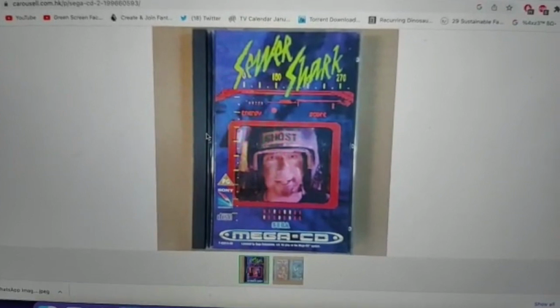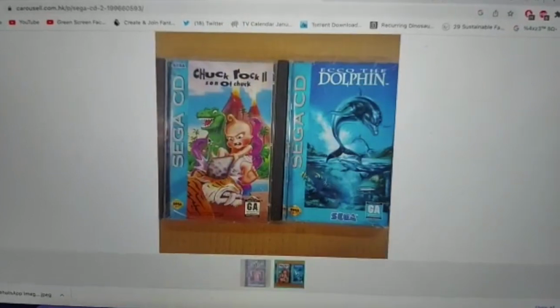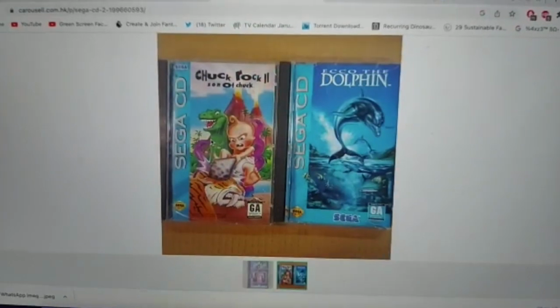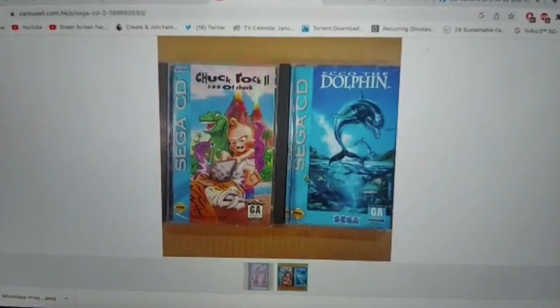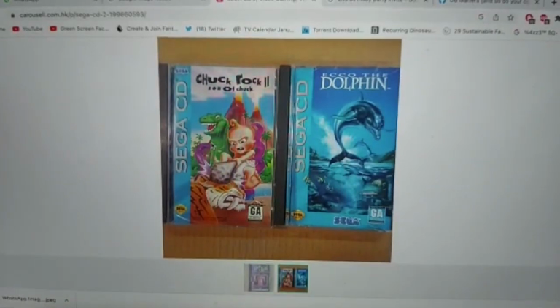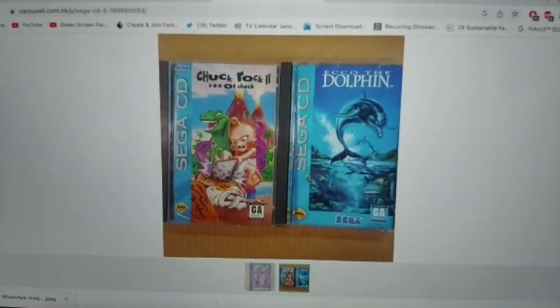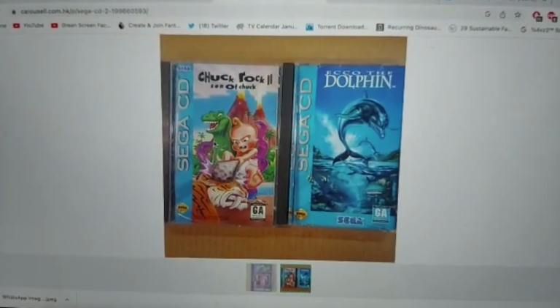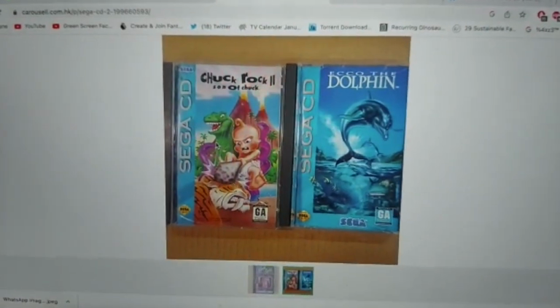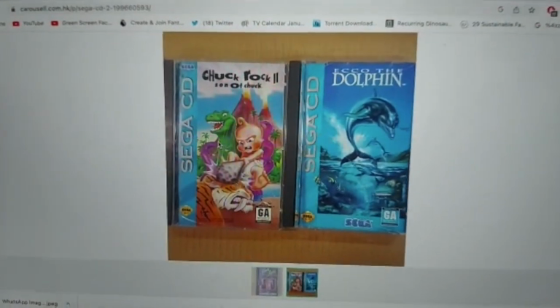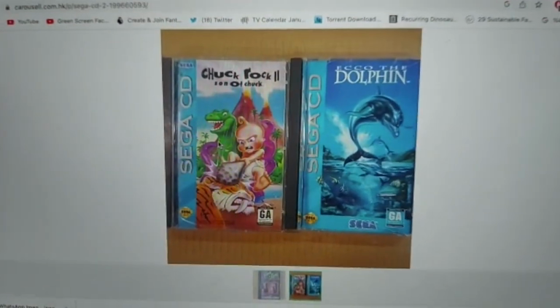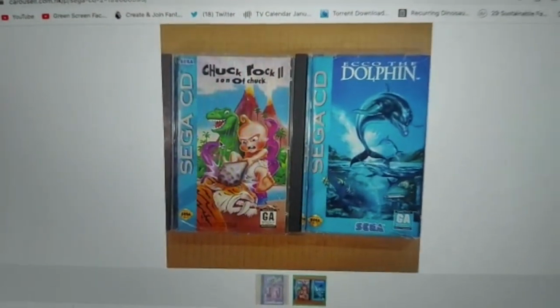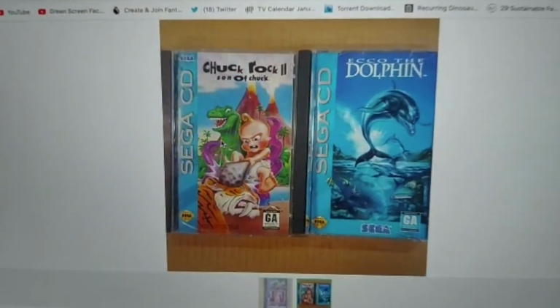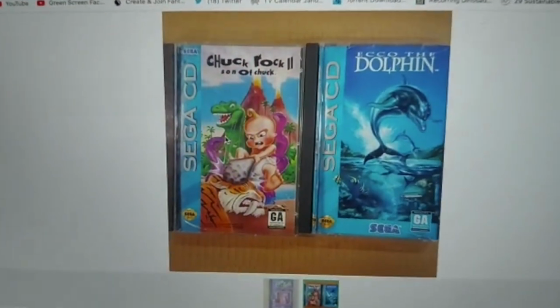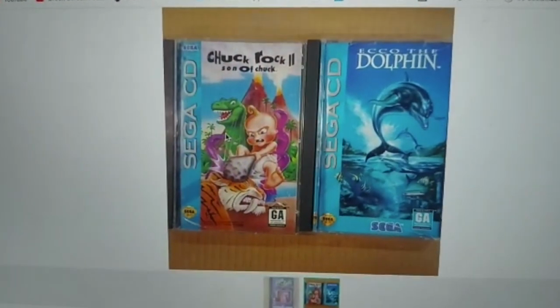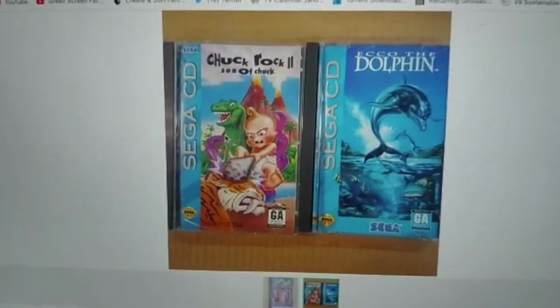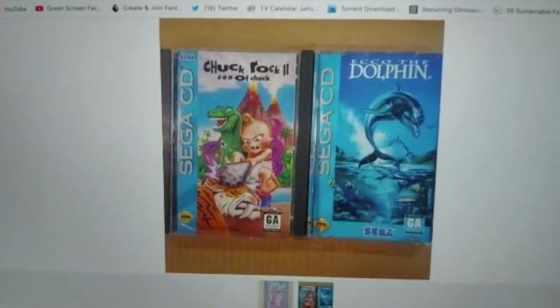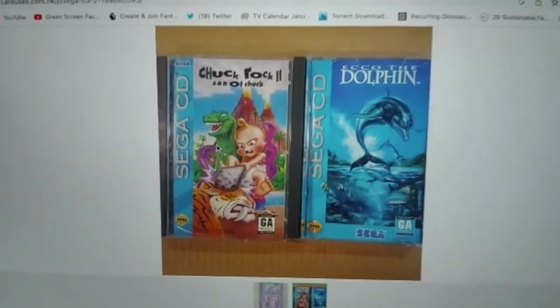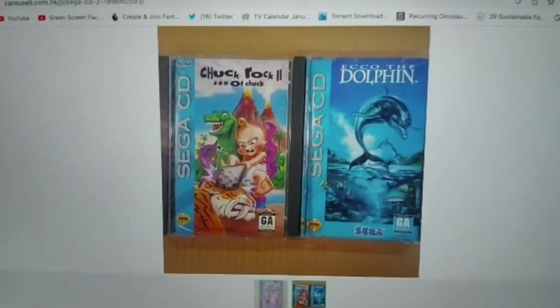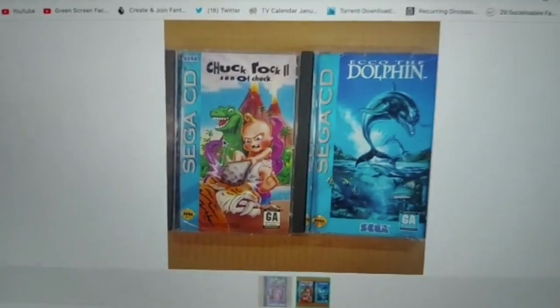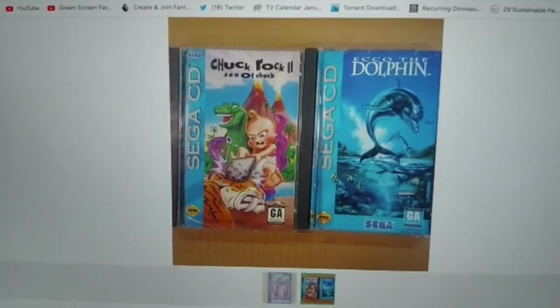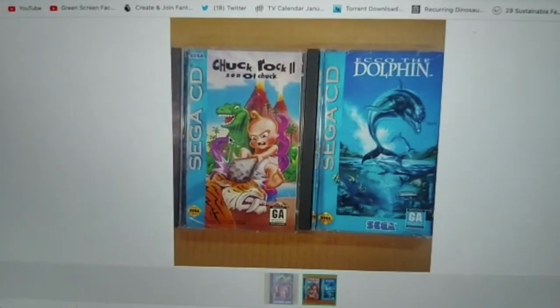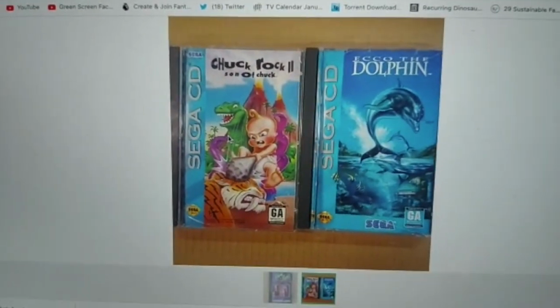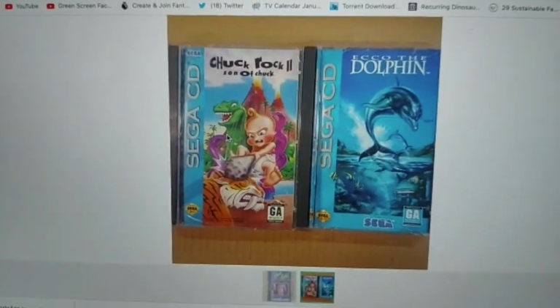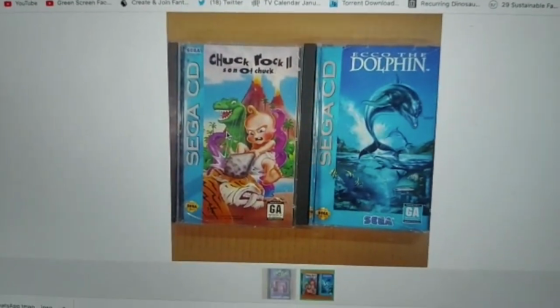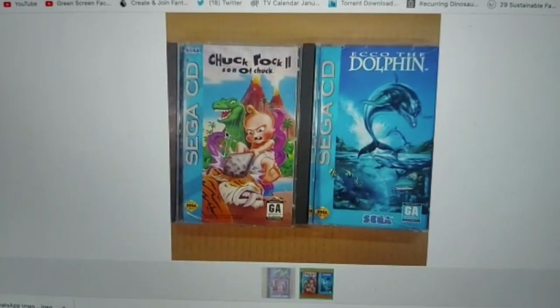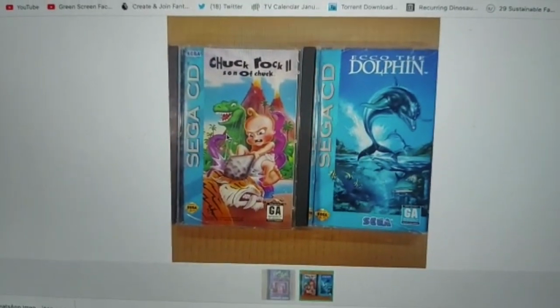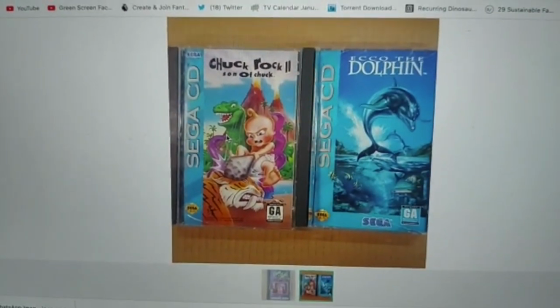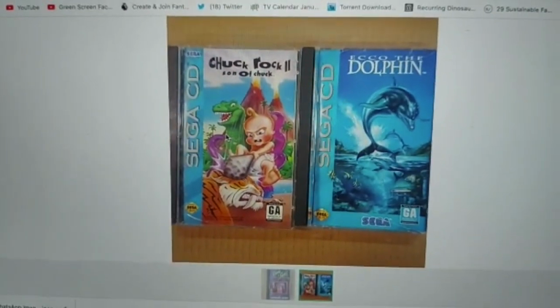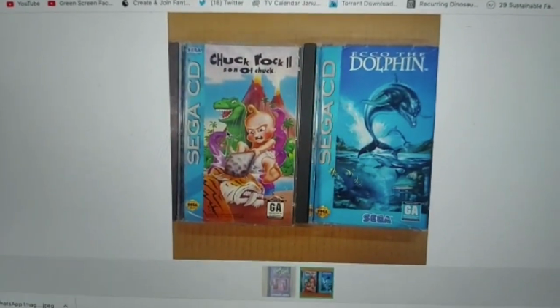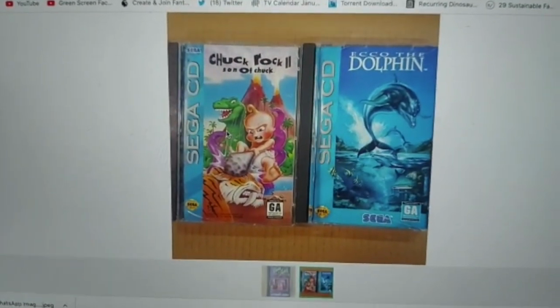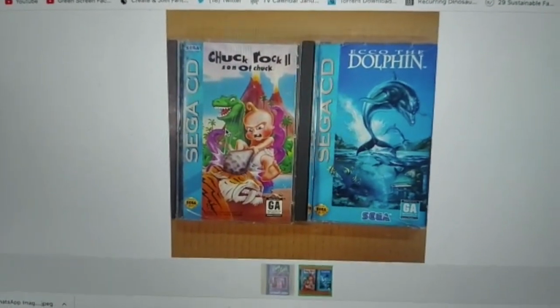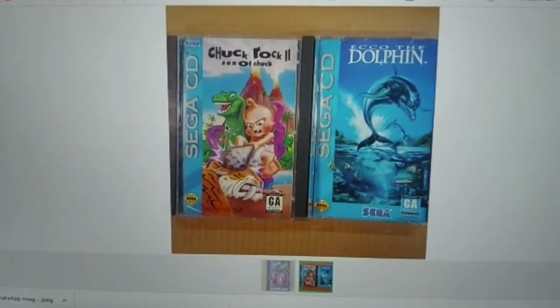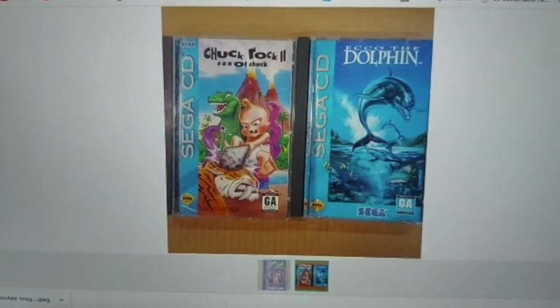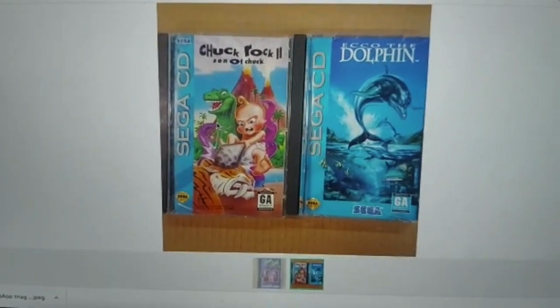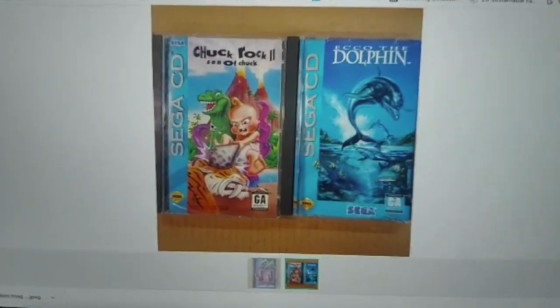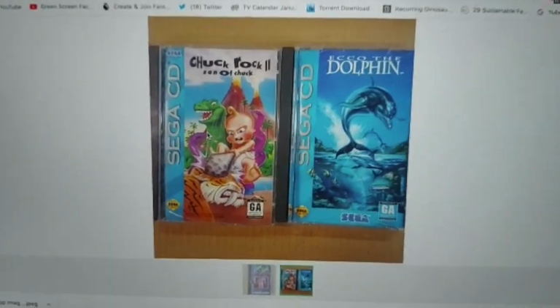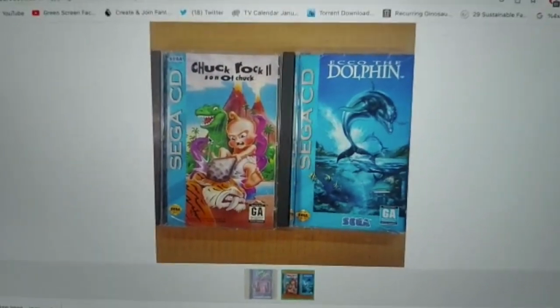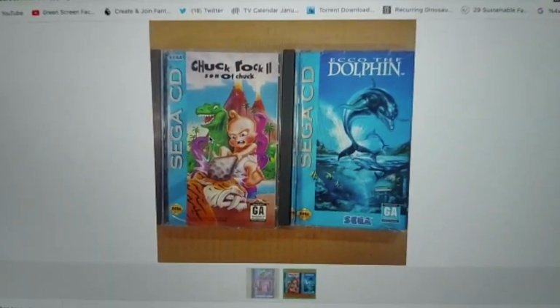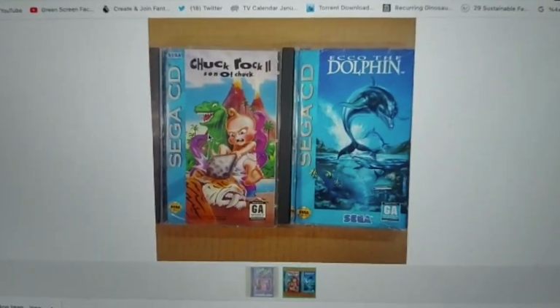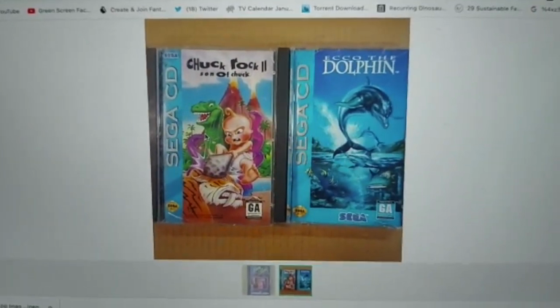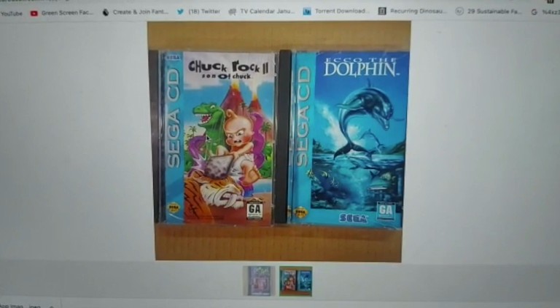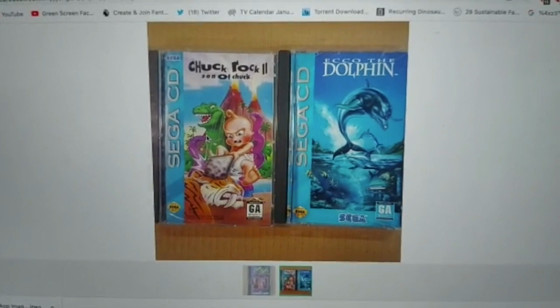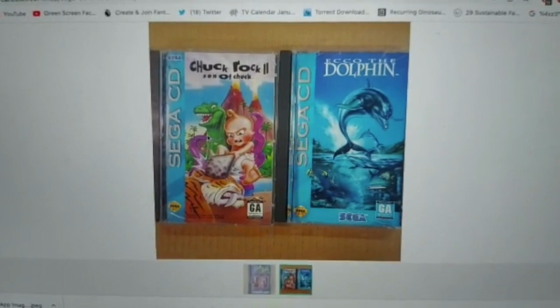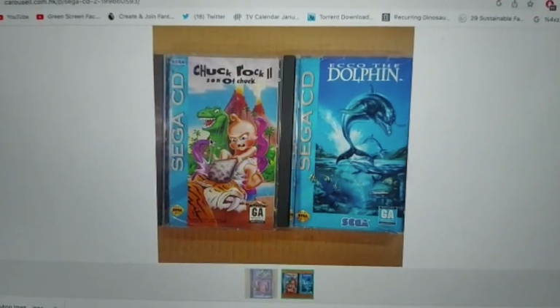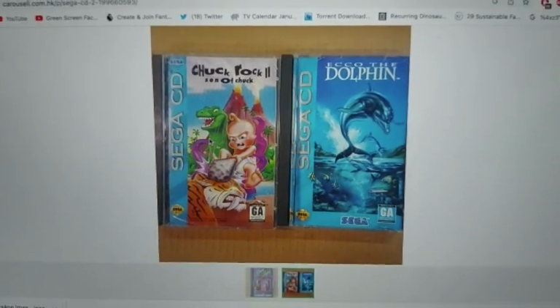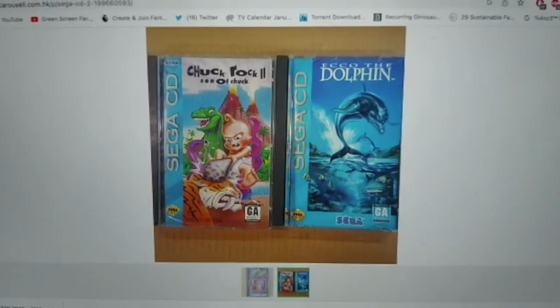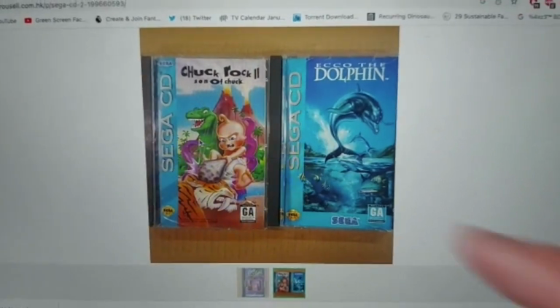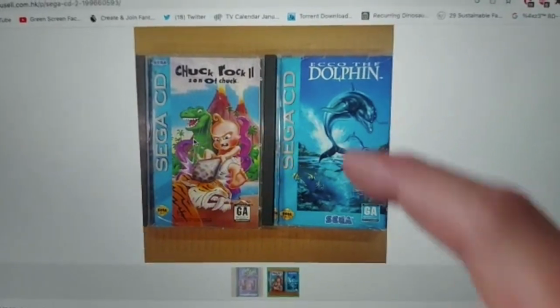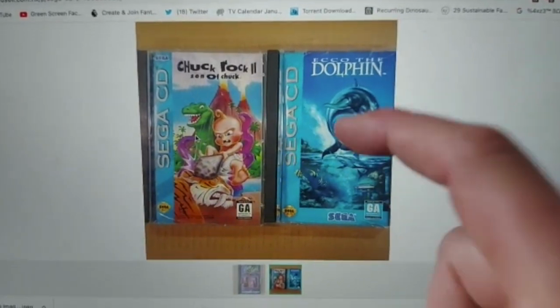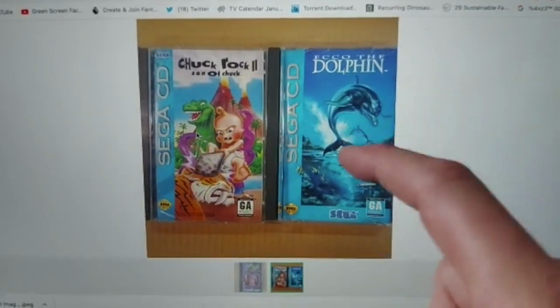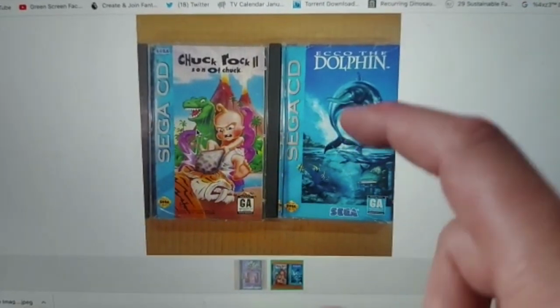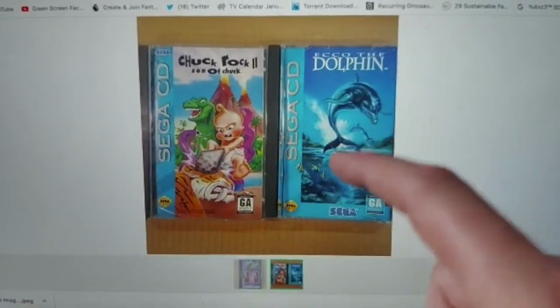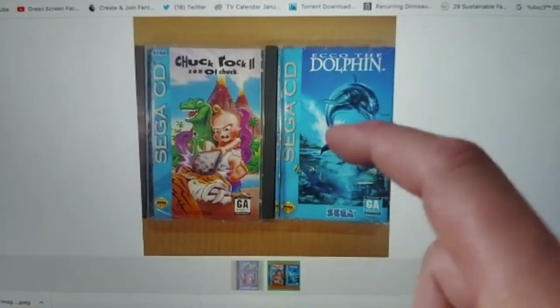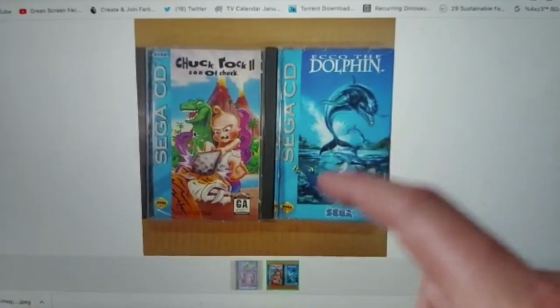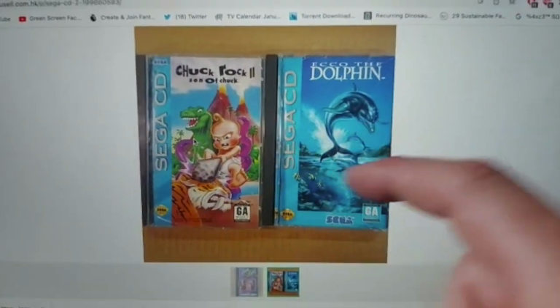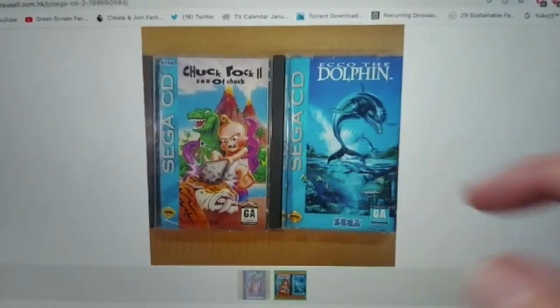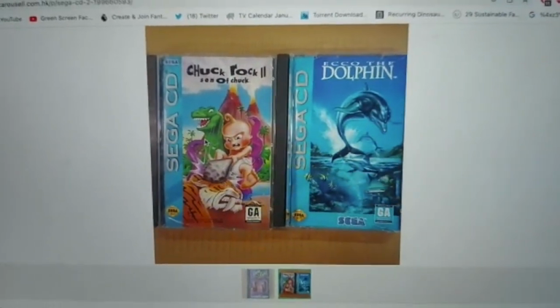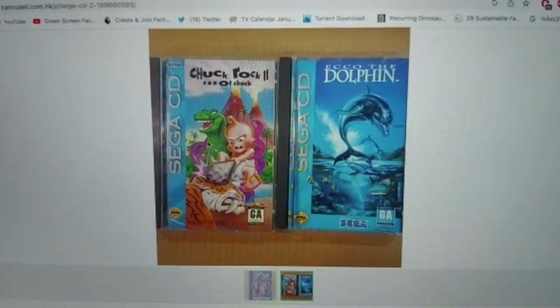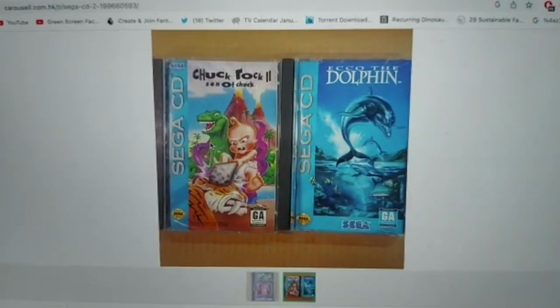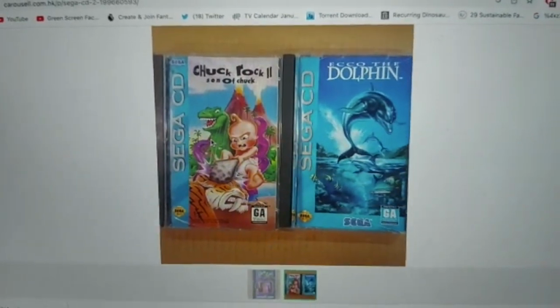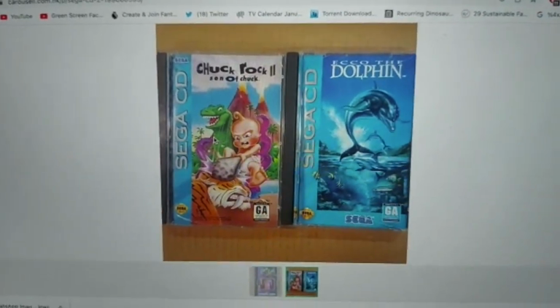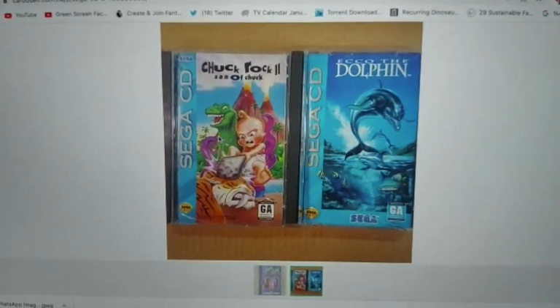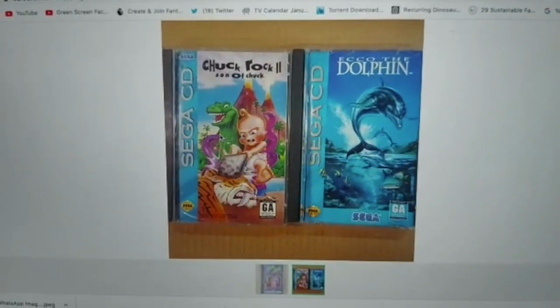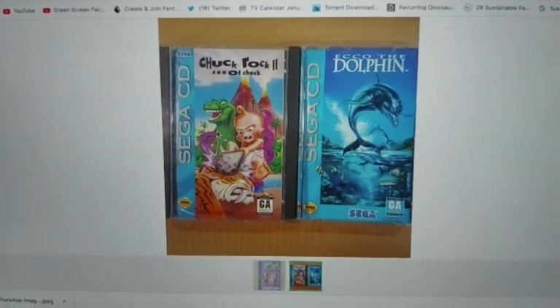It also comes with Chuck Roll 2: Son of Chuck, and the absolute classic Echo the Dolphin.